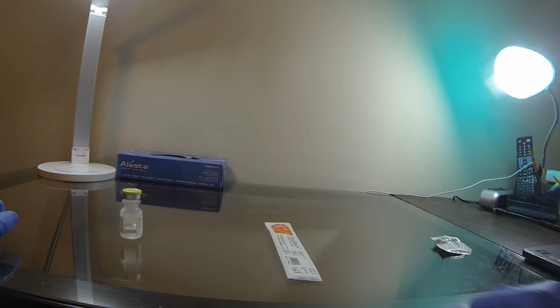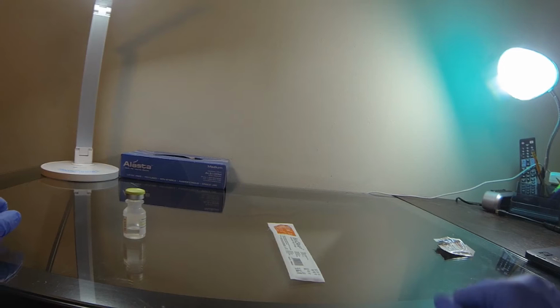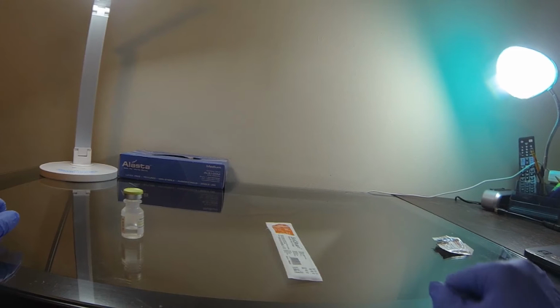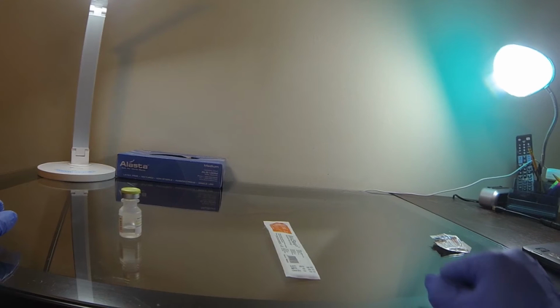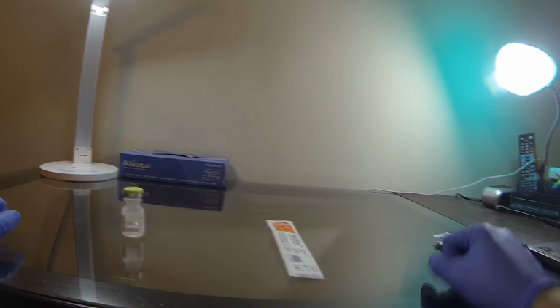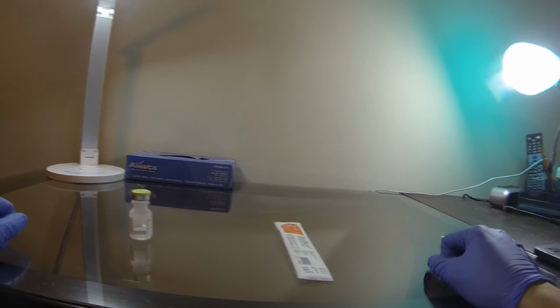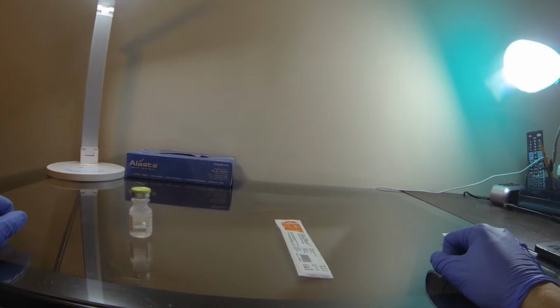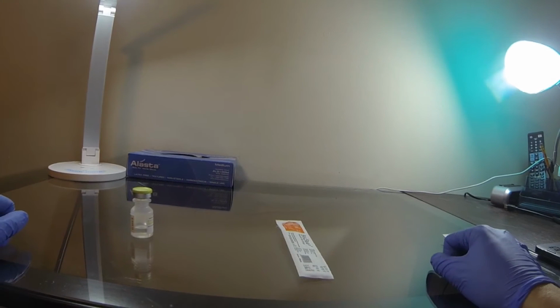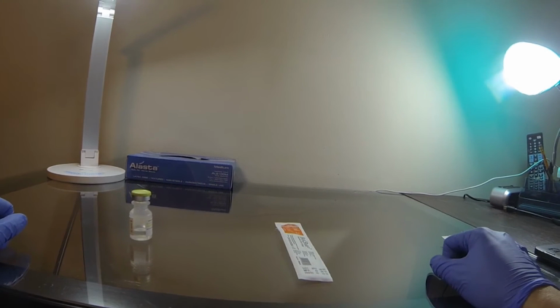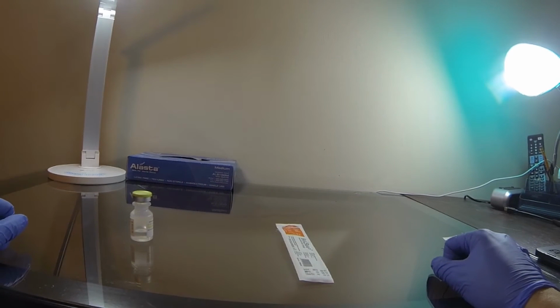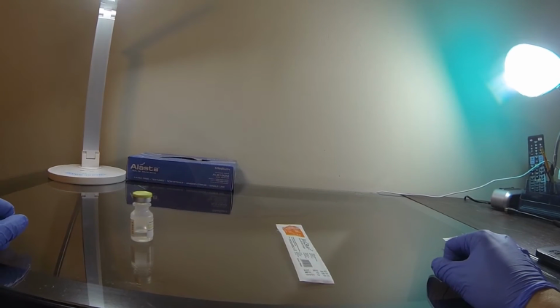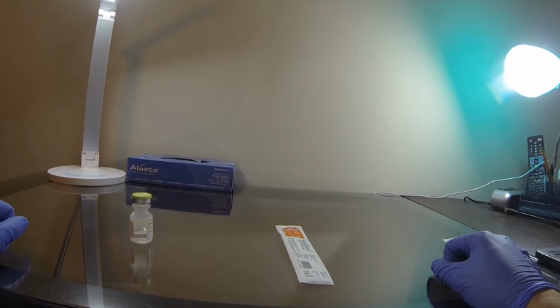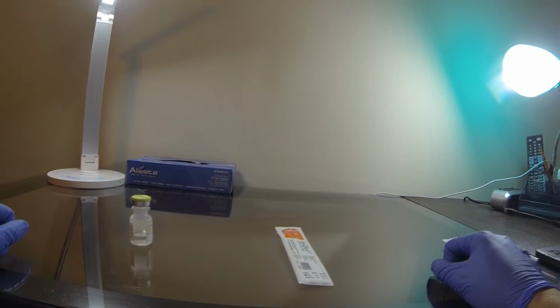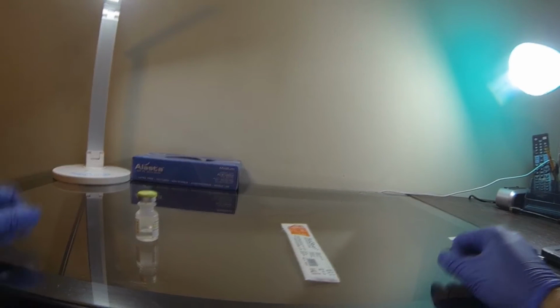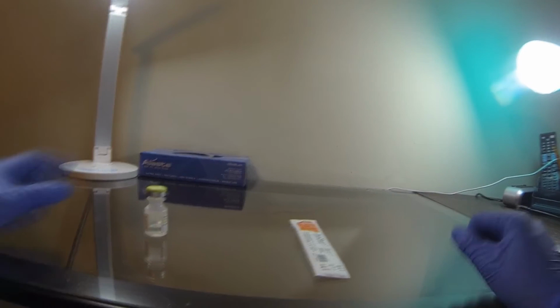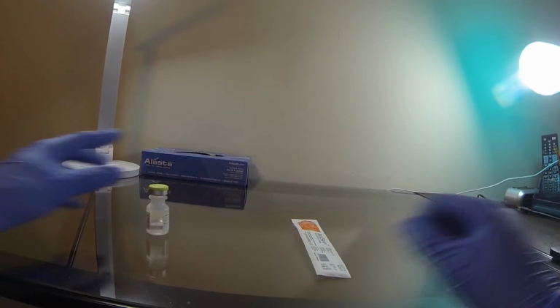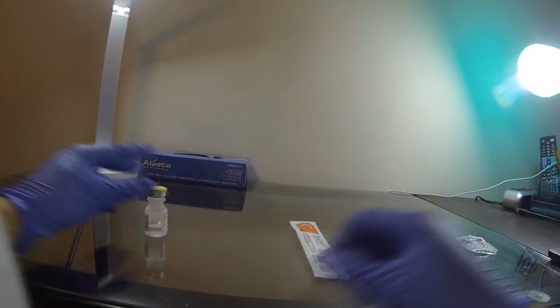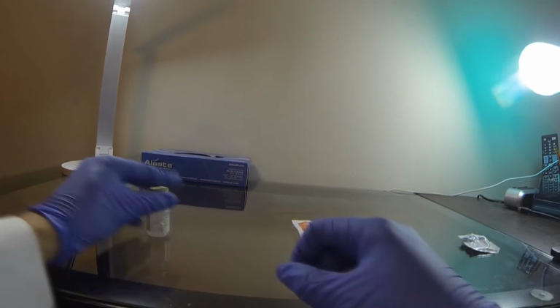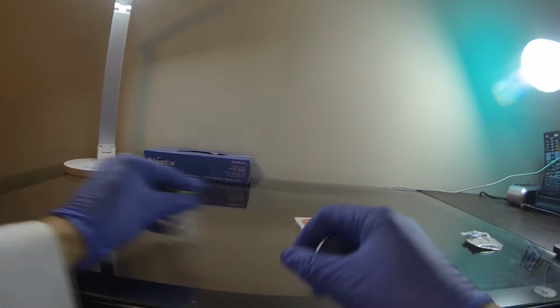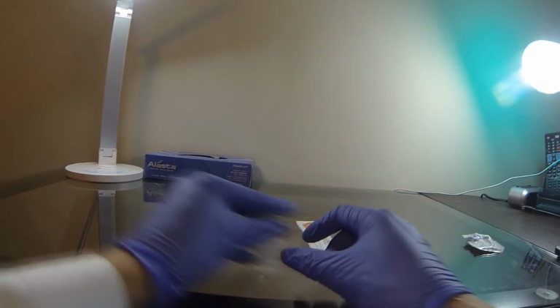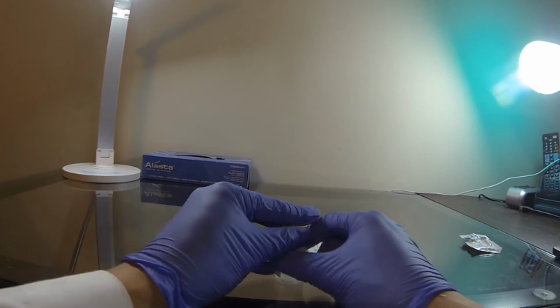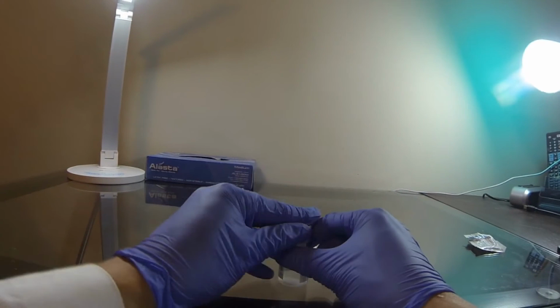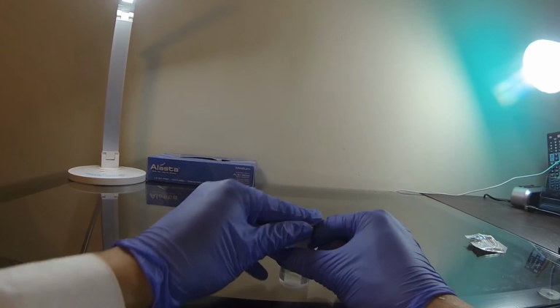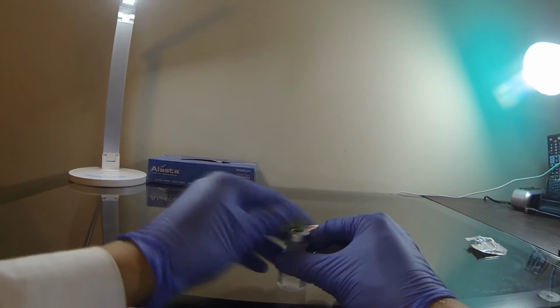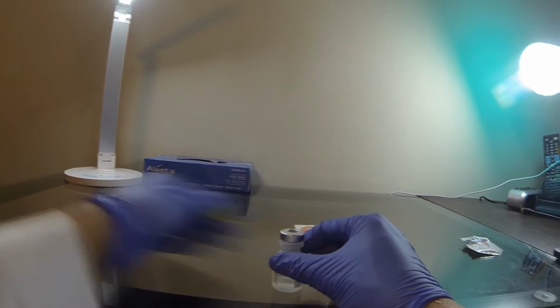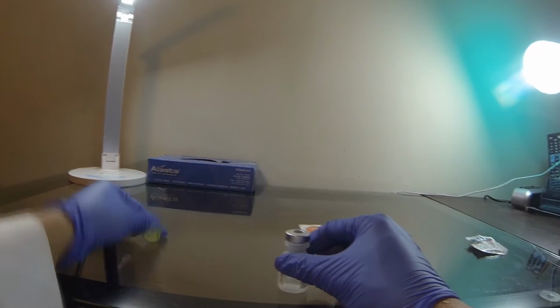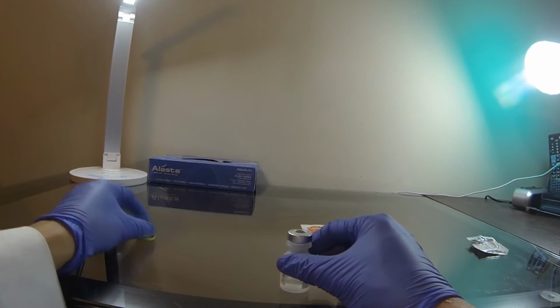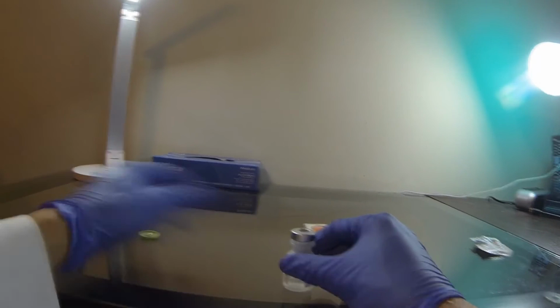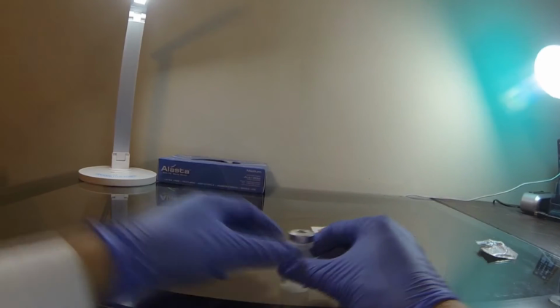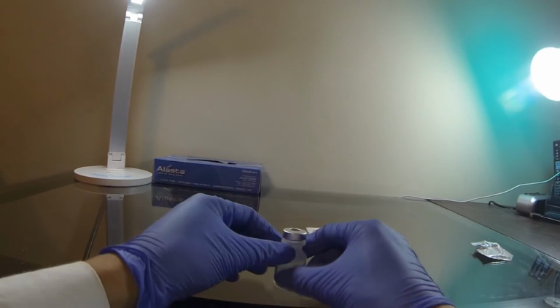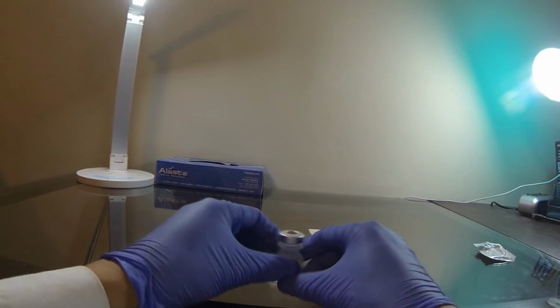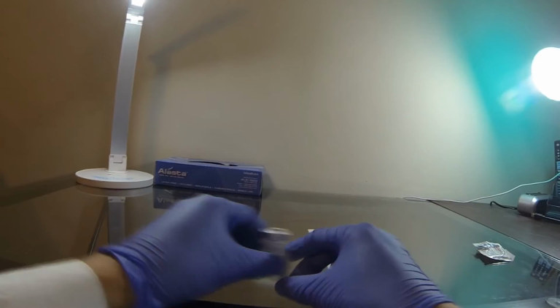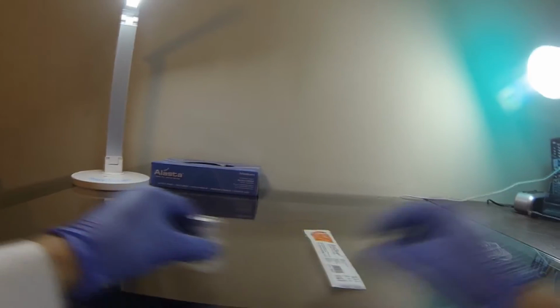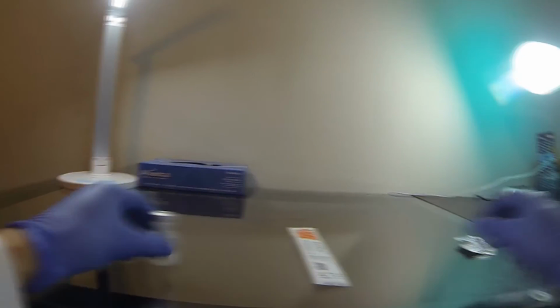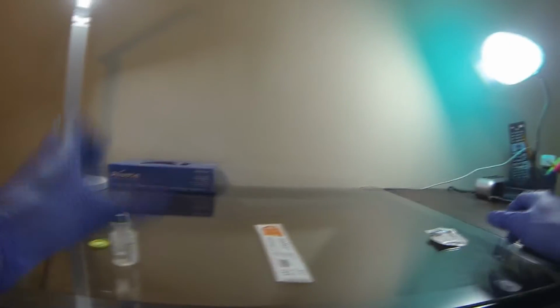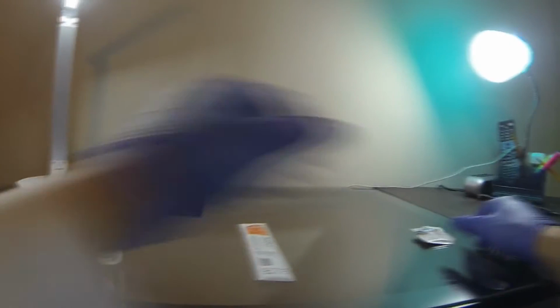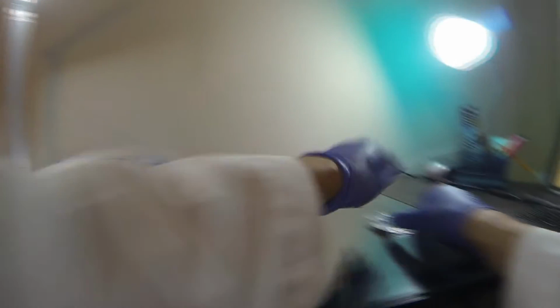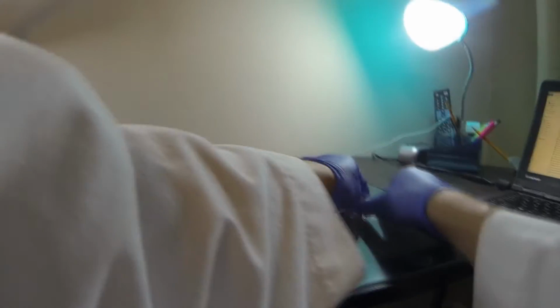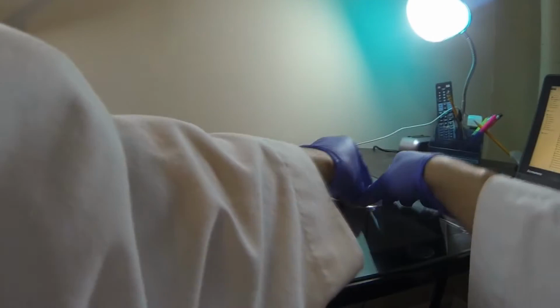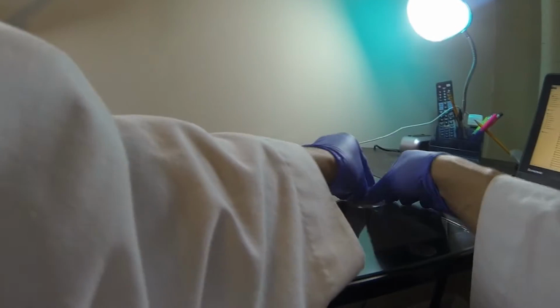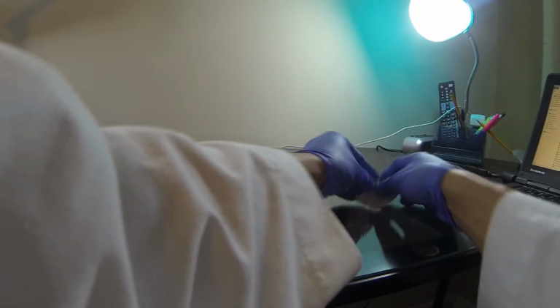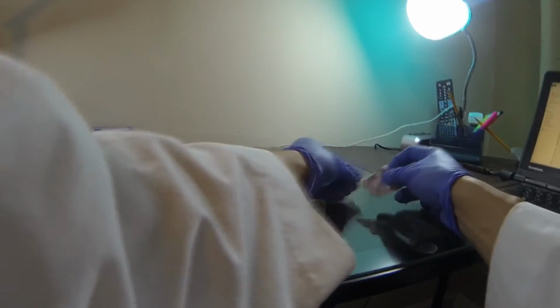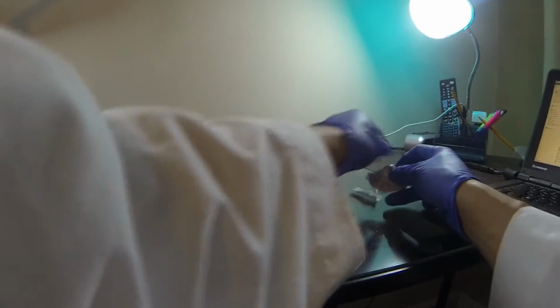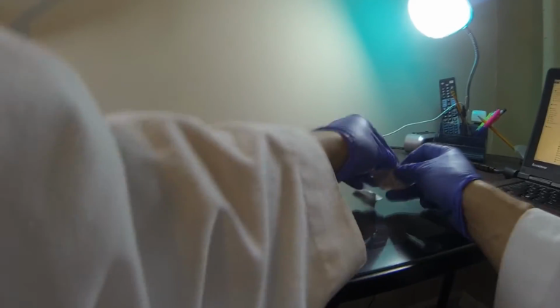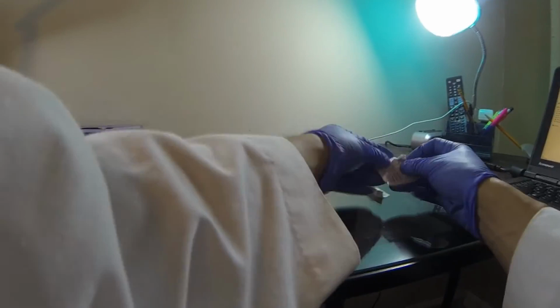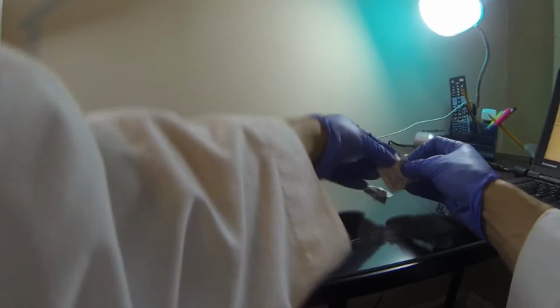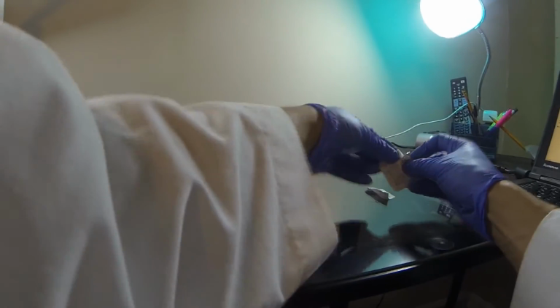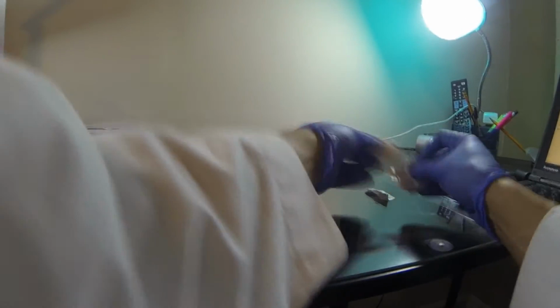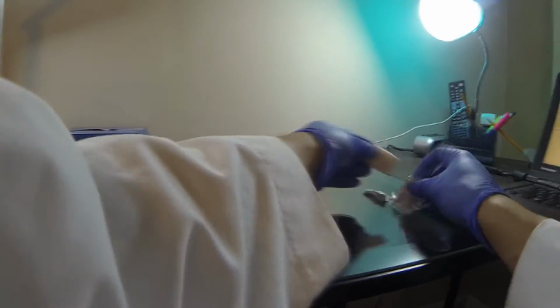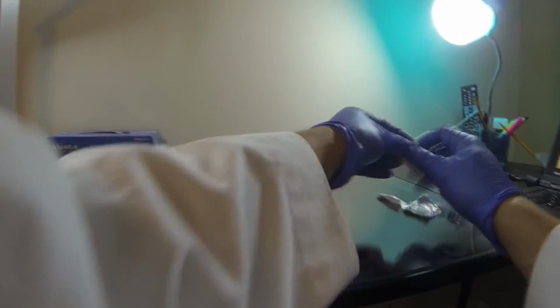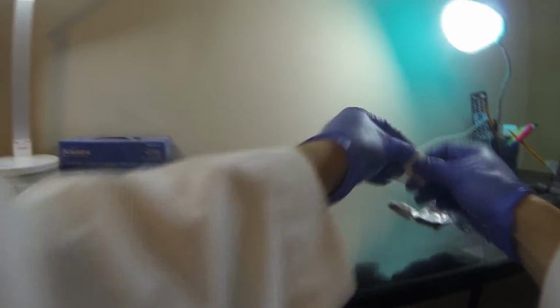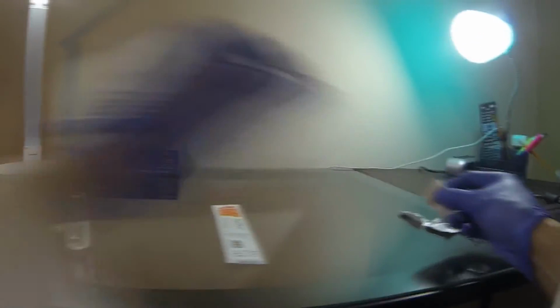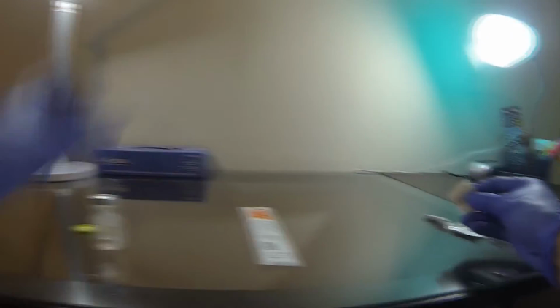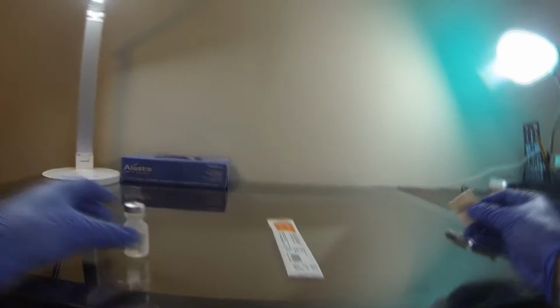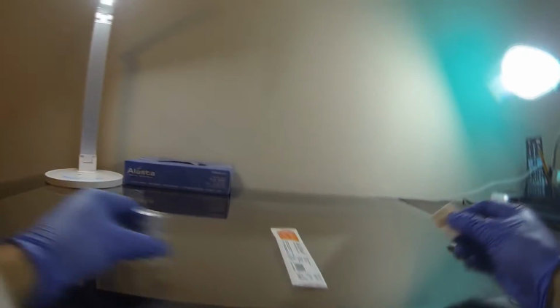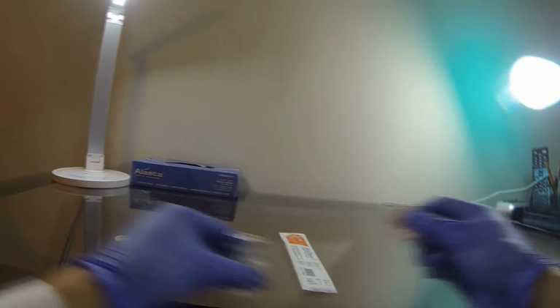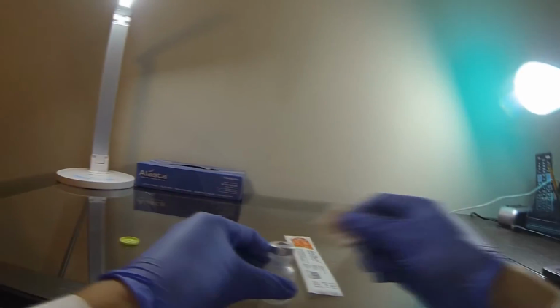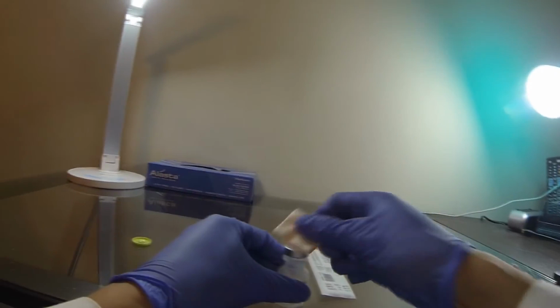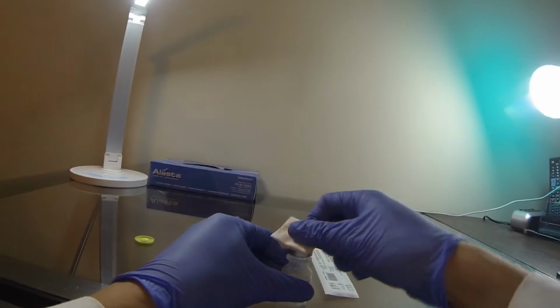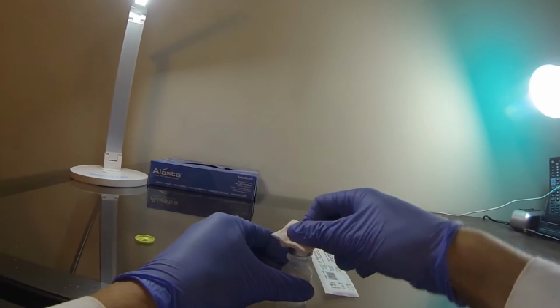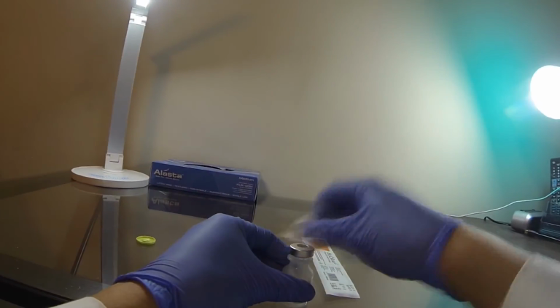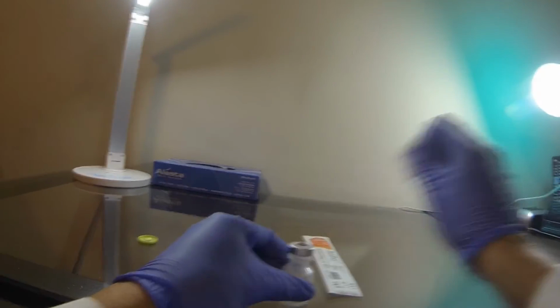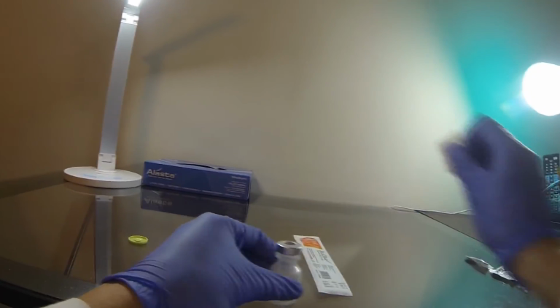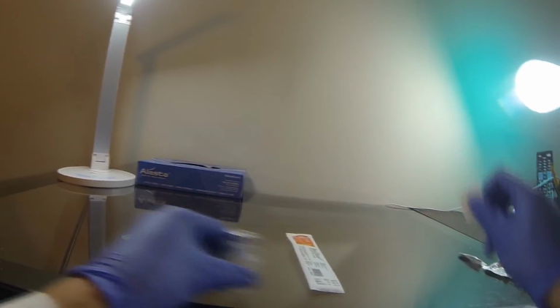First, pull off the cap of the solution bottle. Next, wipe the top with an alcohol swab. While waiting for this to air dry, take apart your syringe cap.